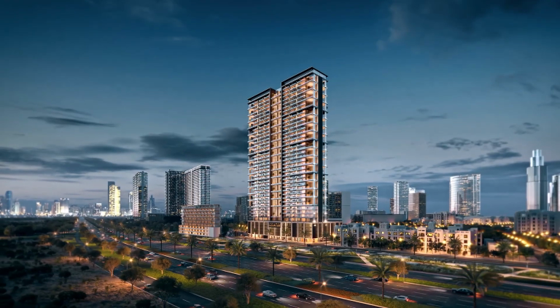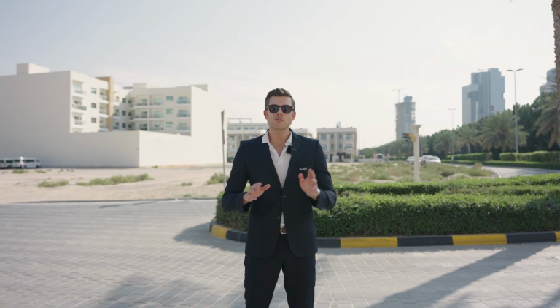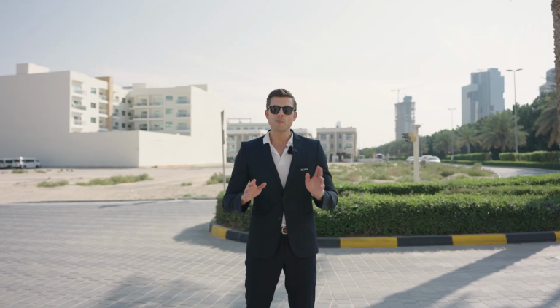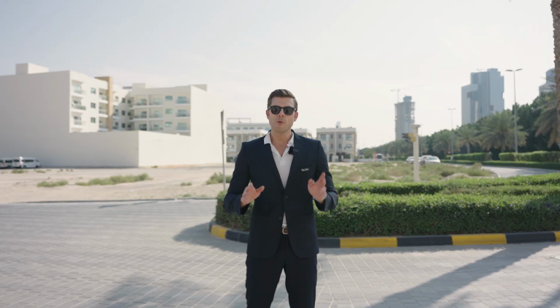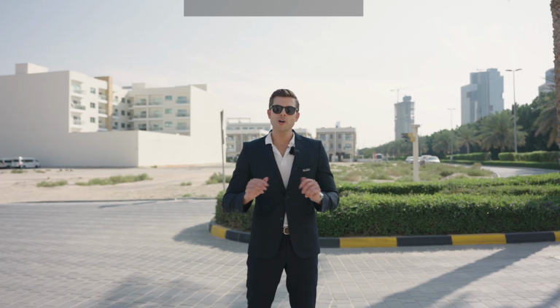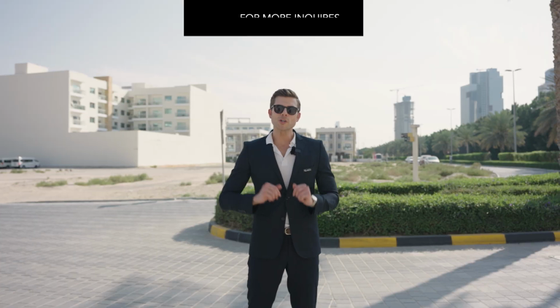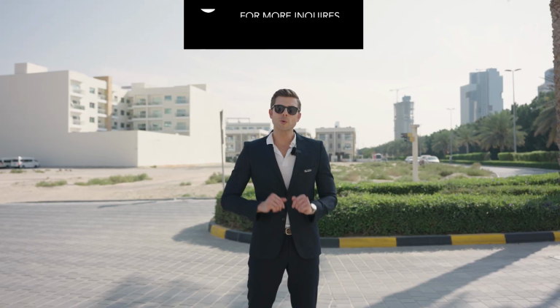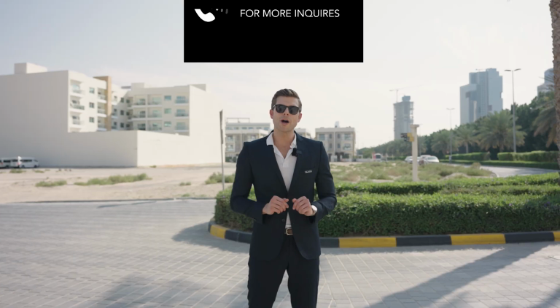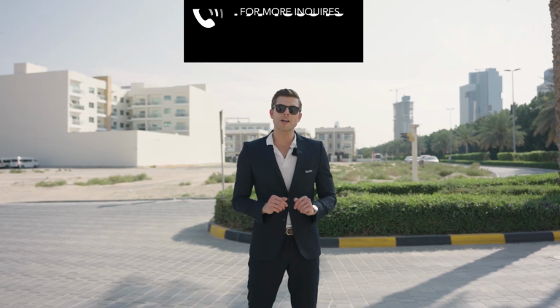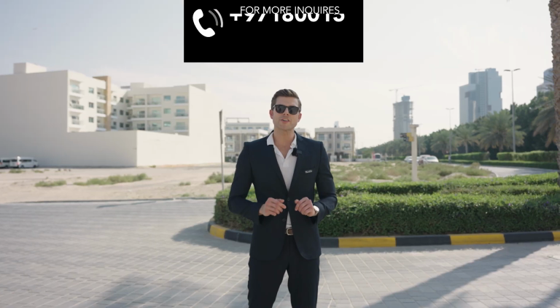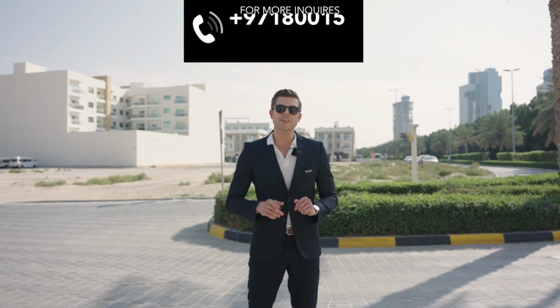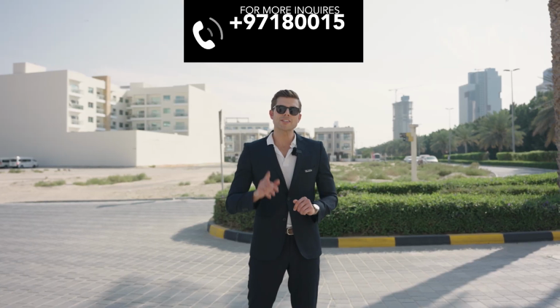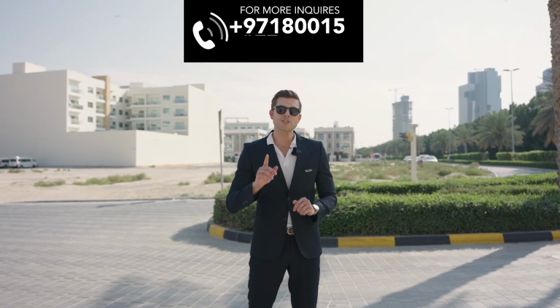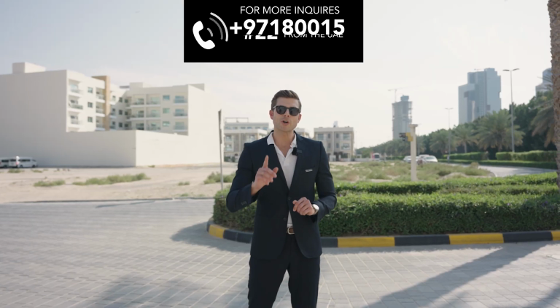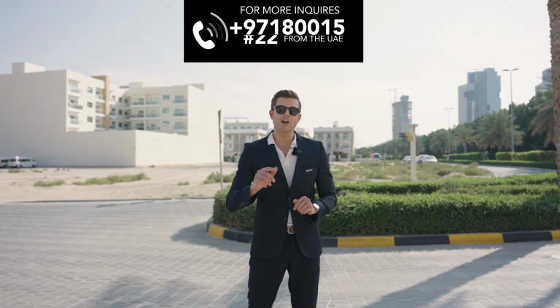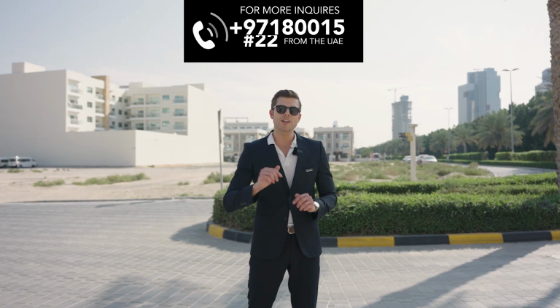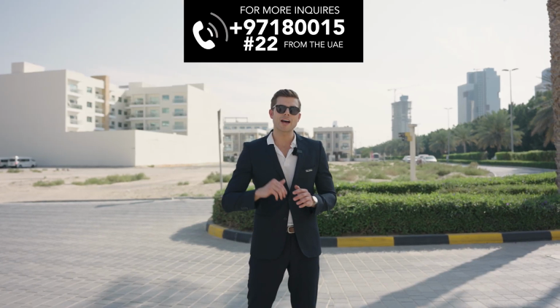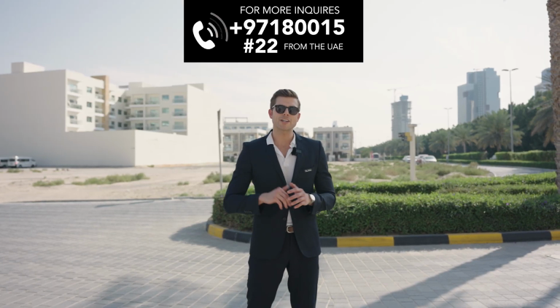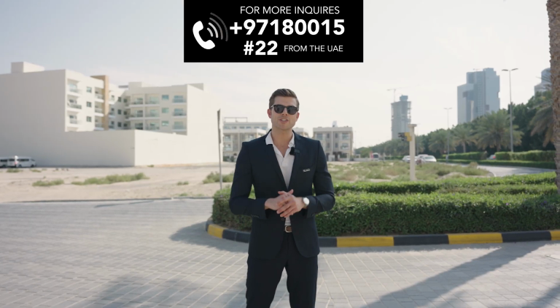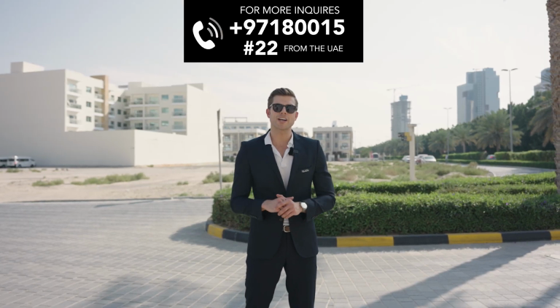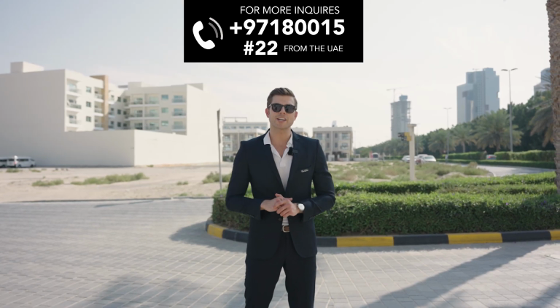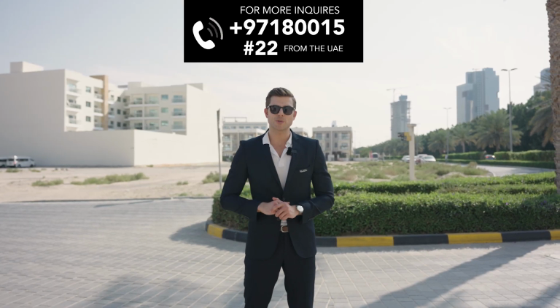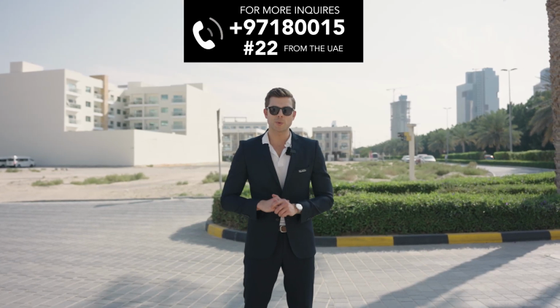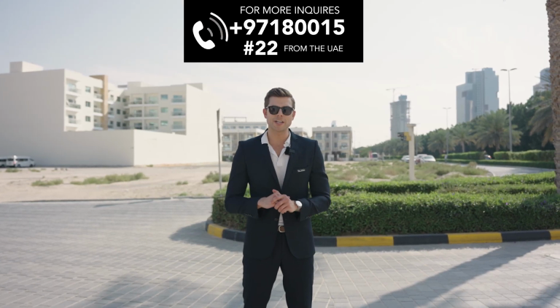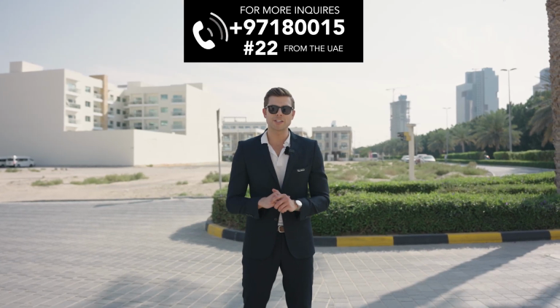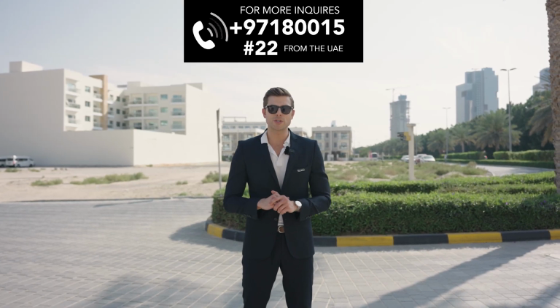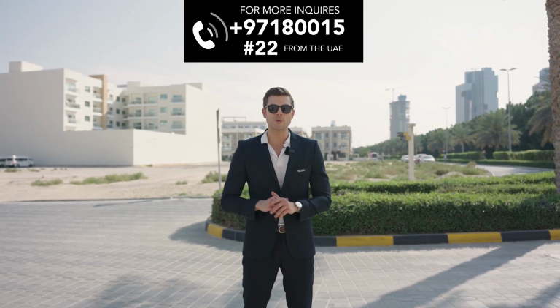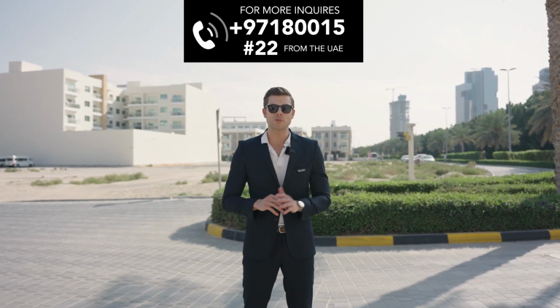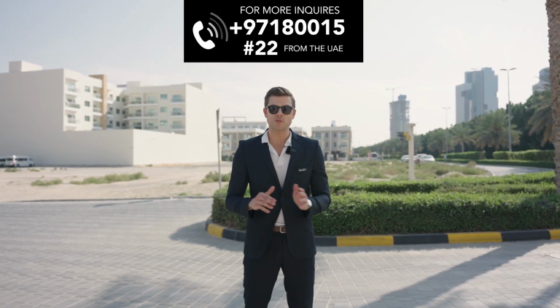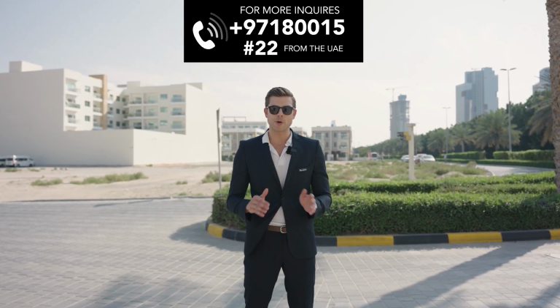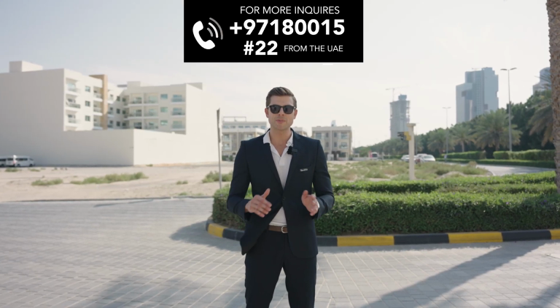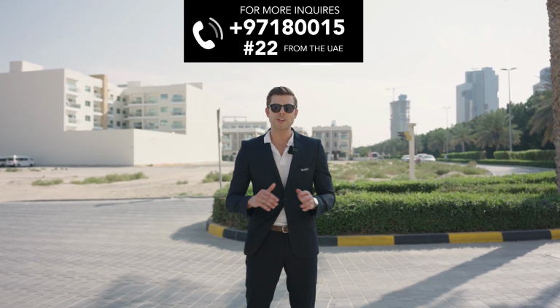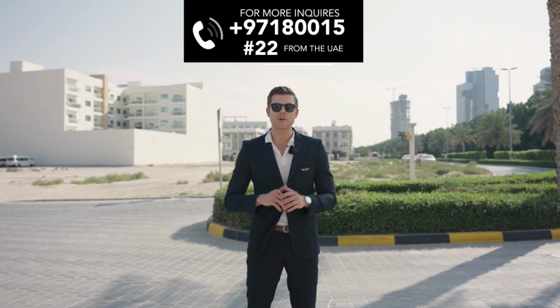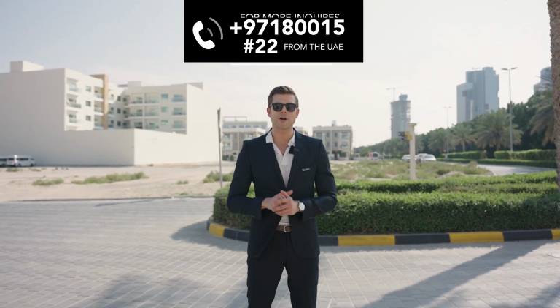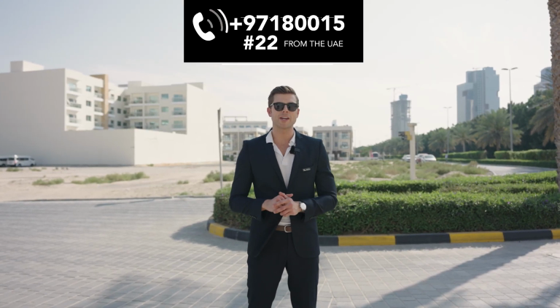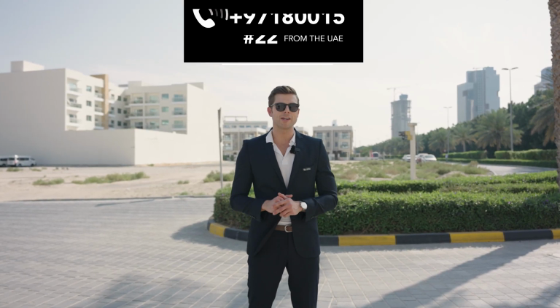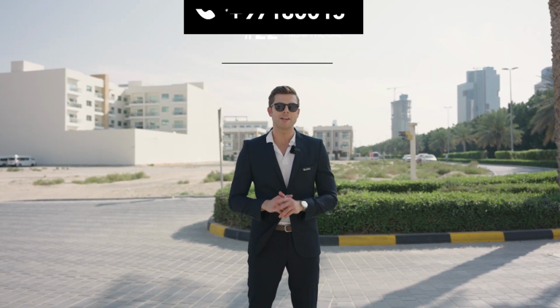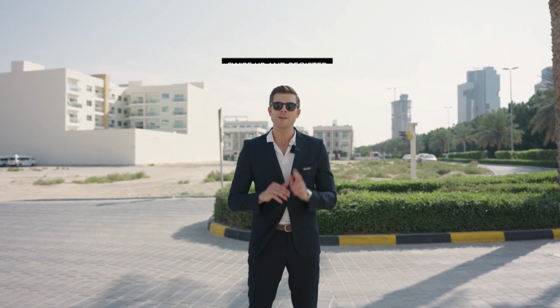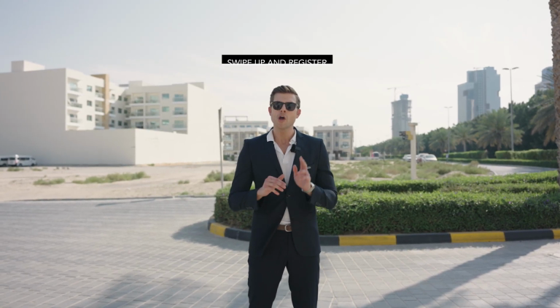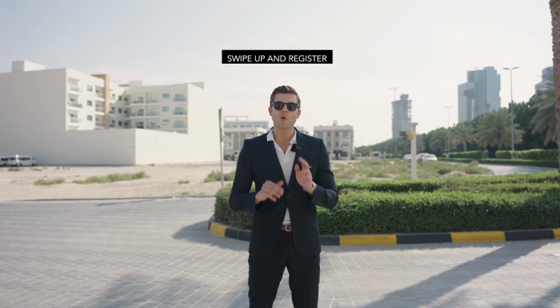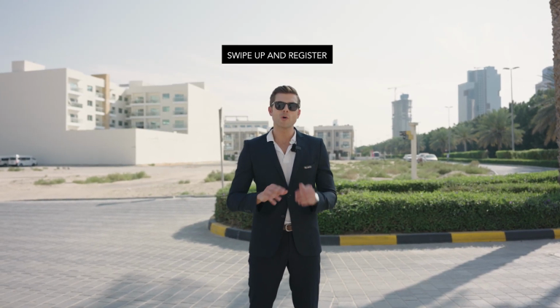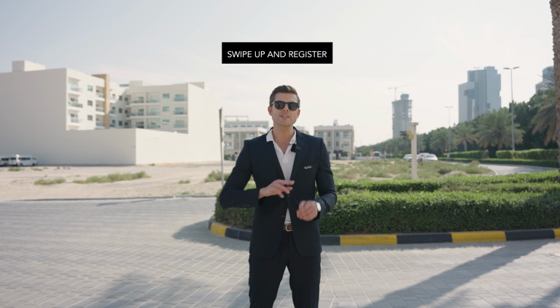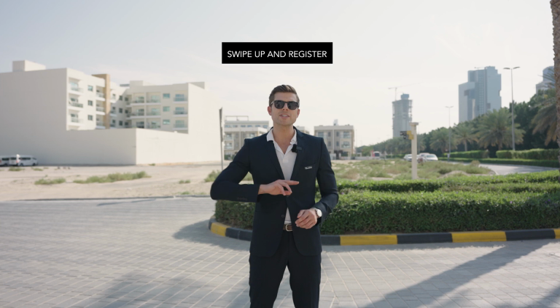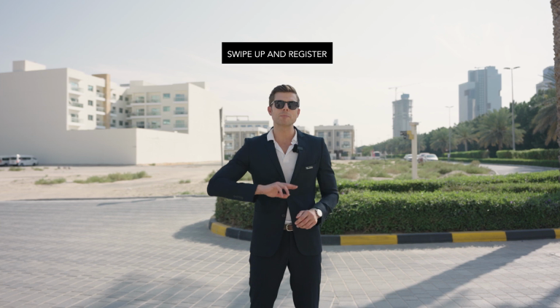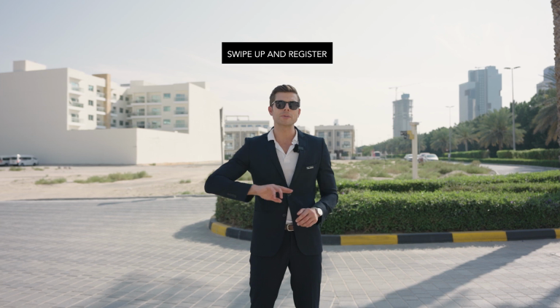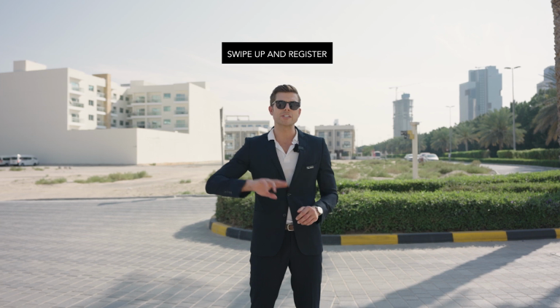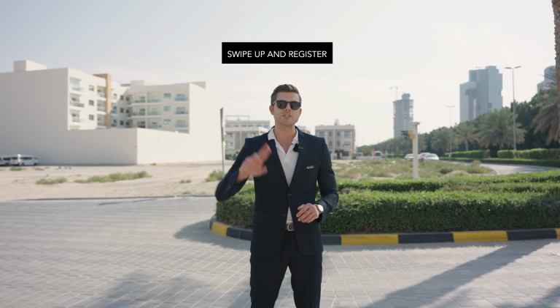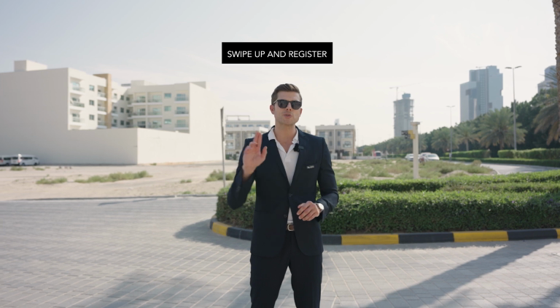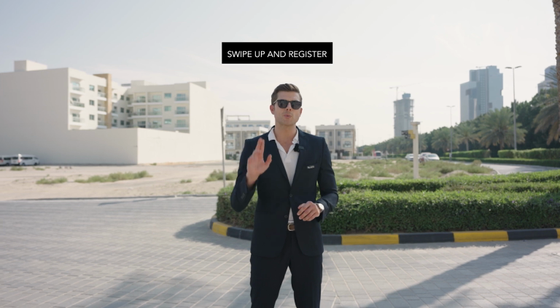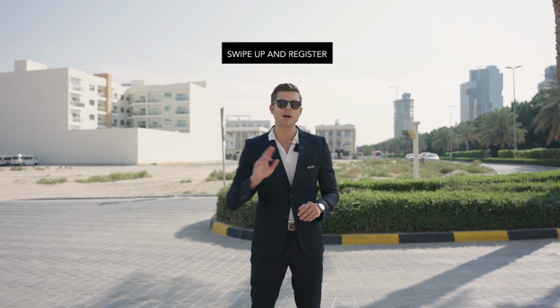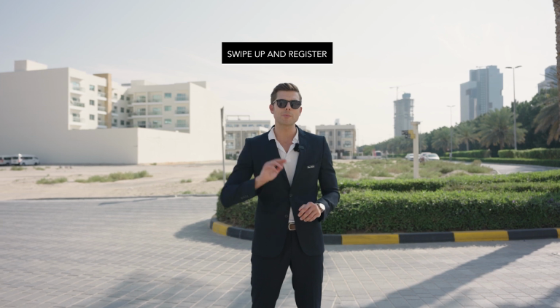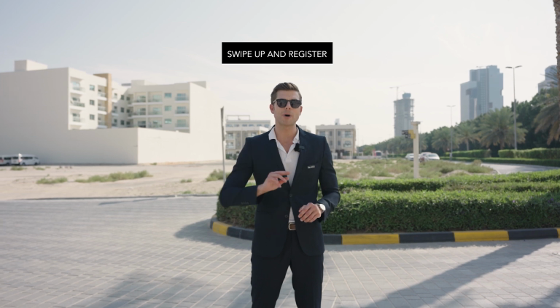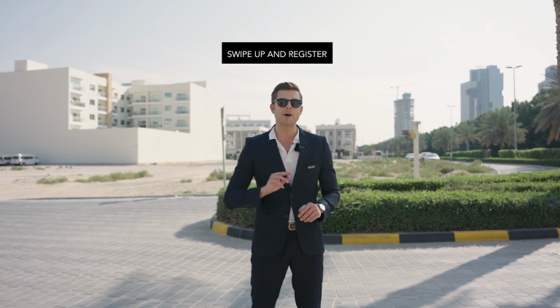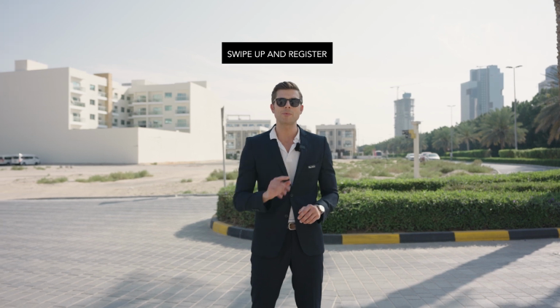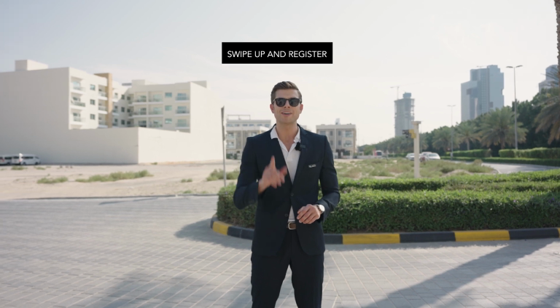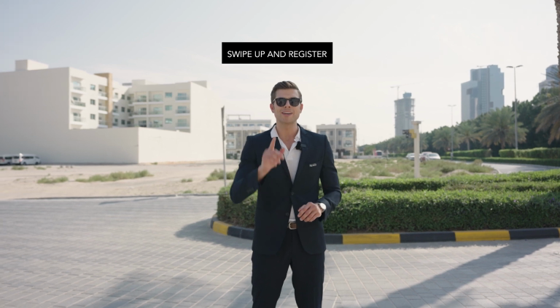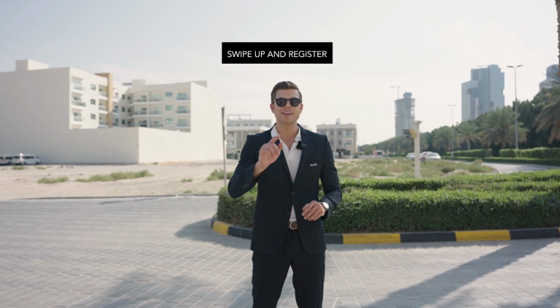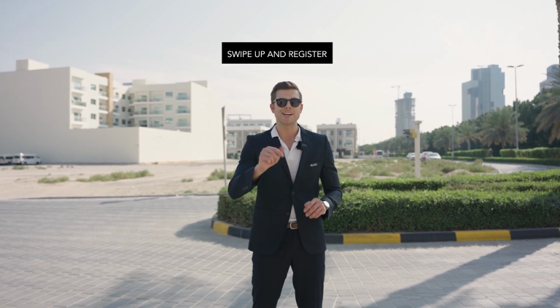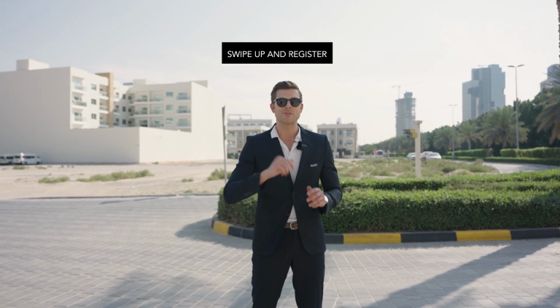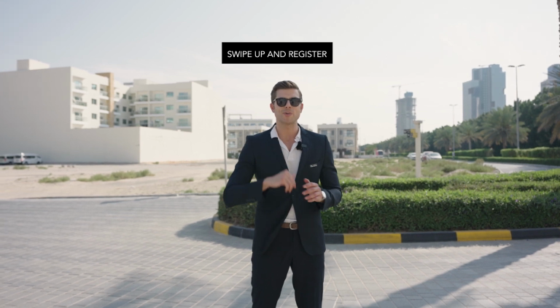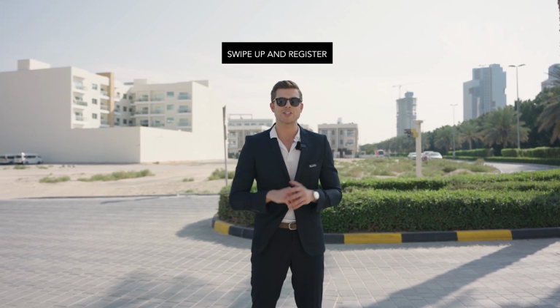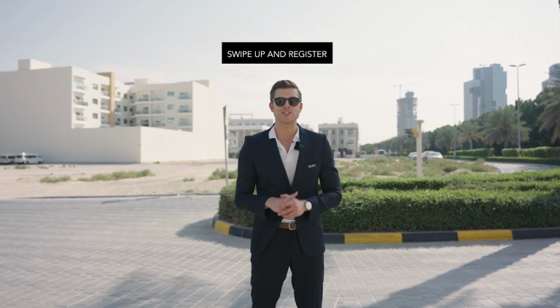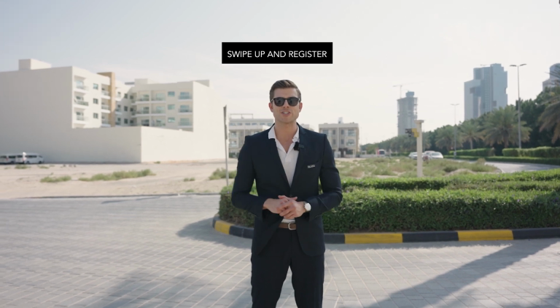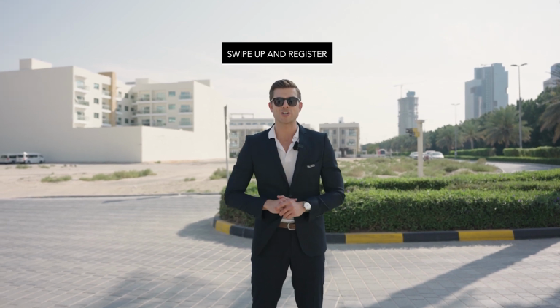For more inquiries, call #22 from the UAE or simply swipe up and register.